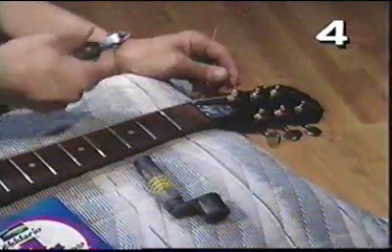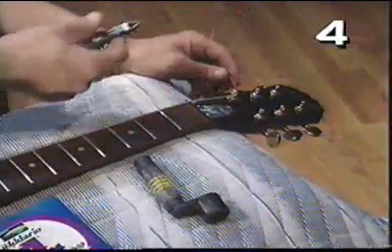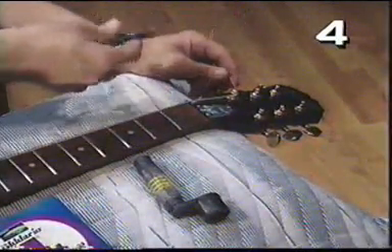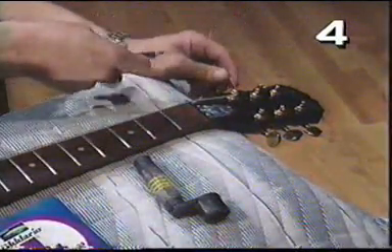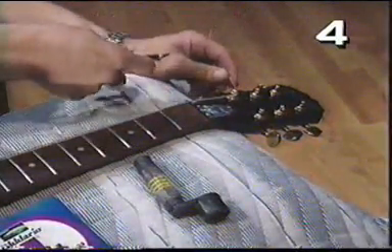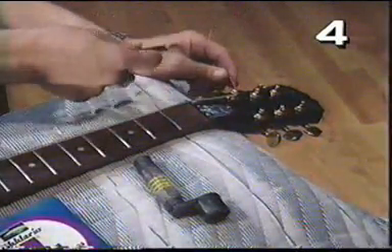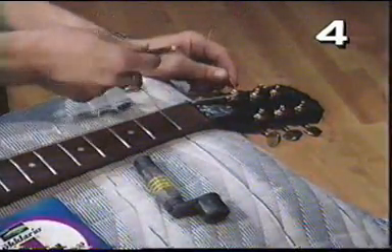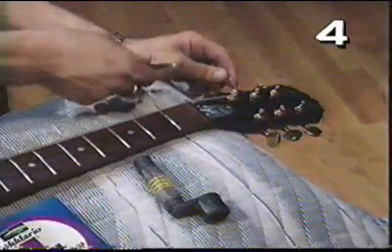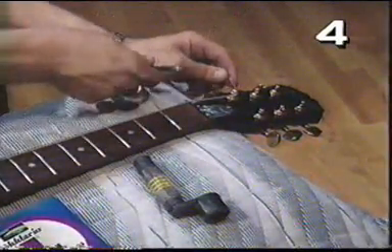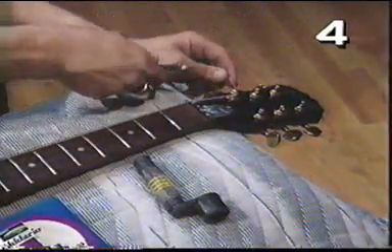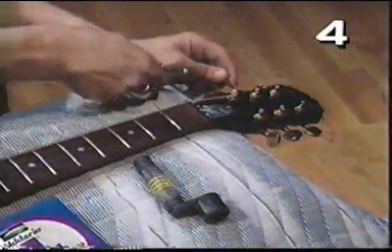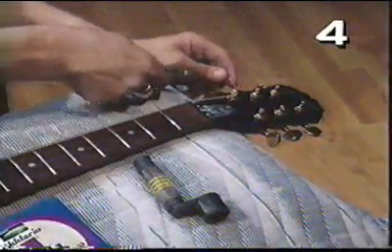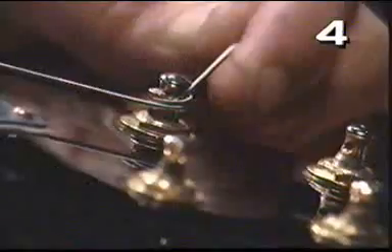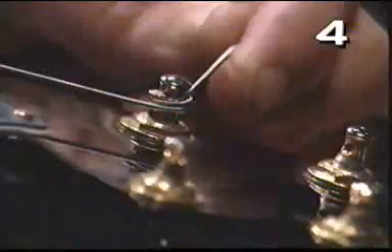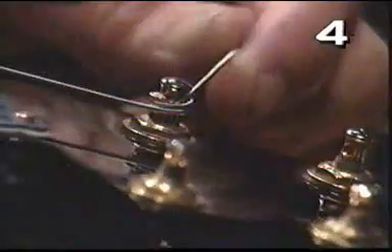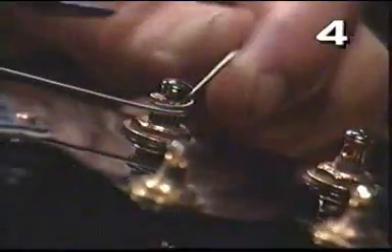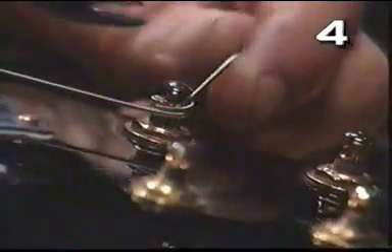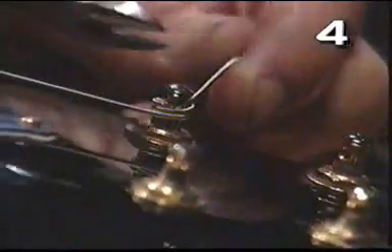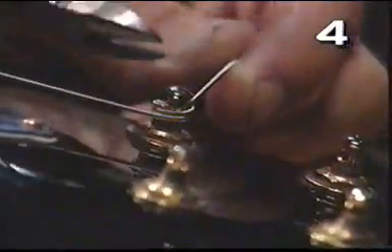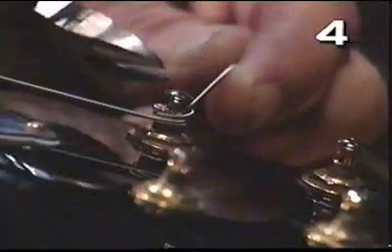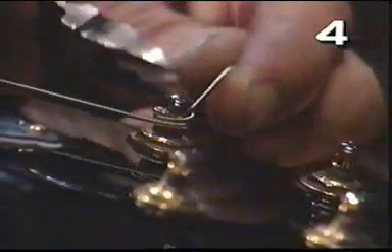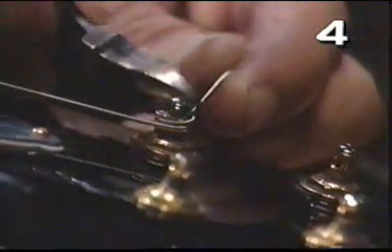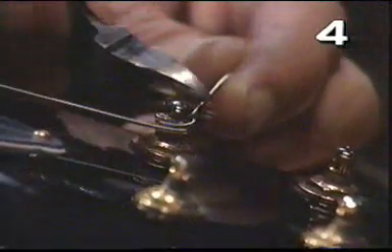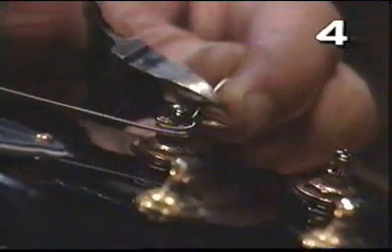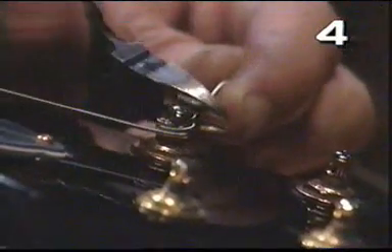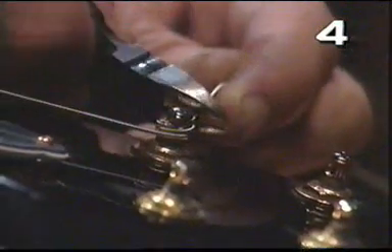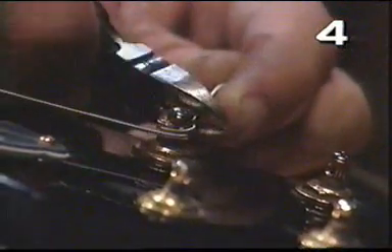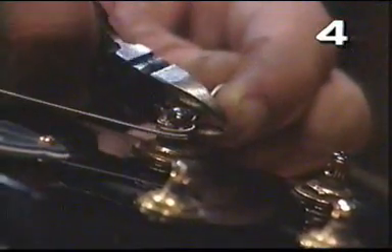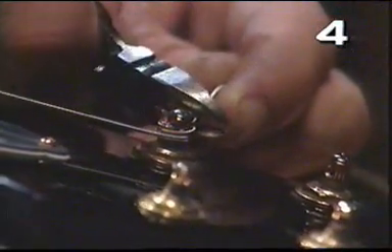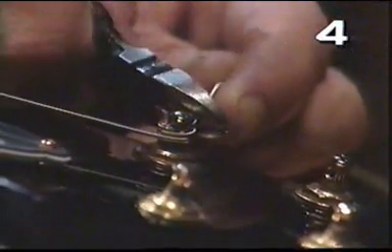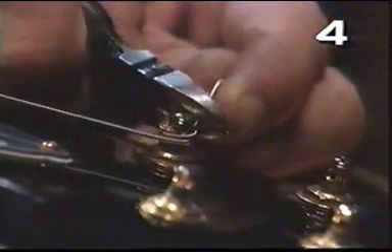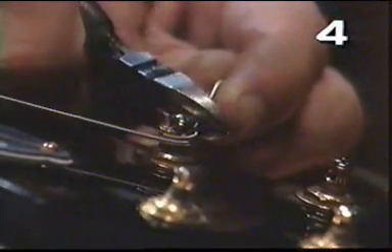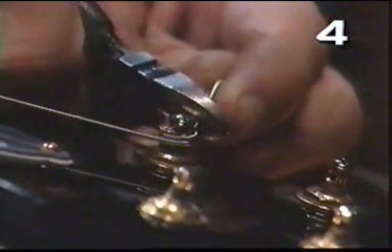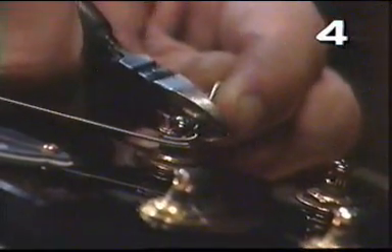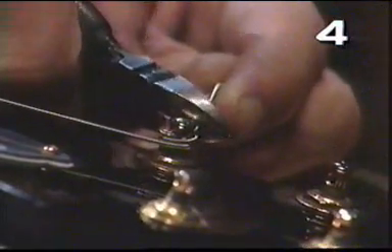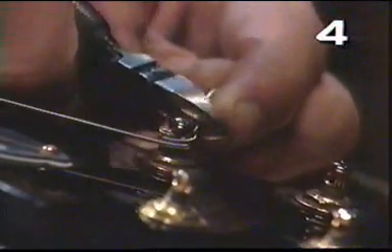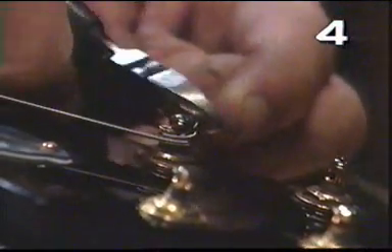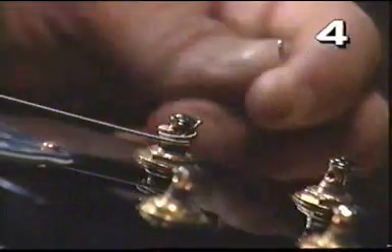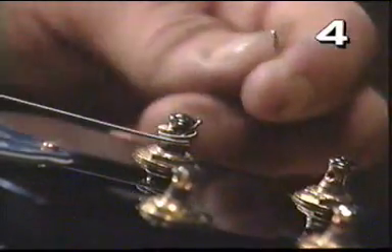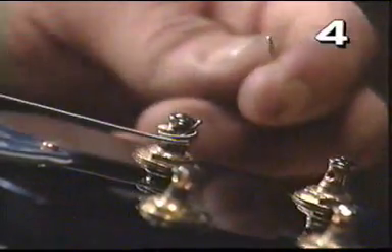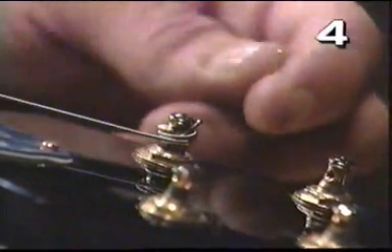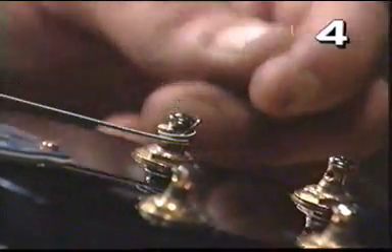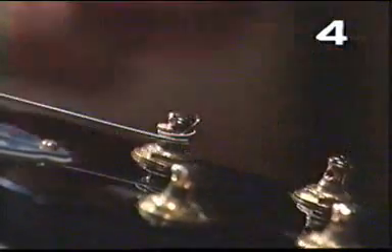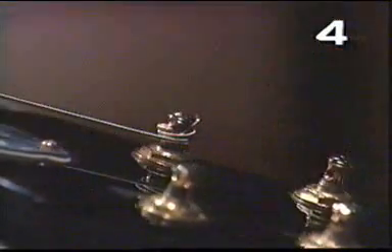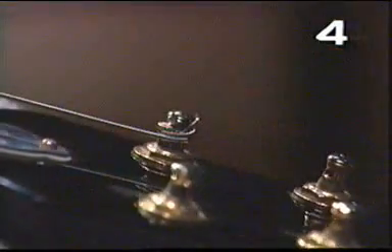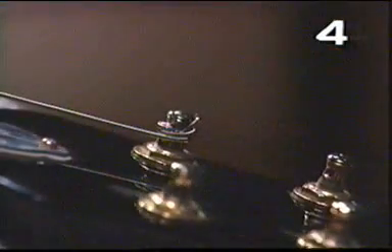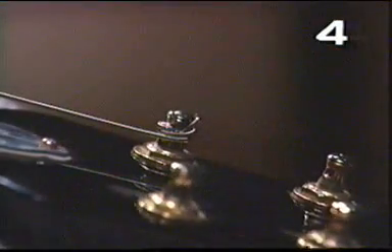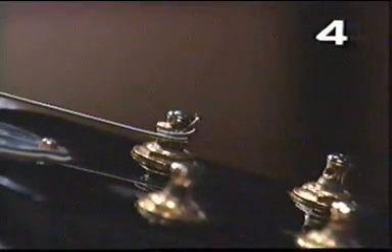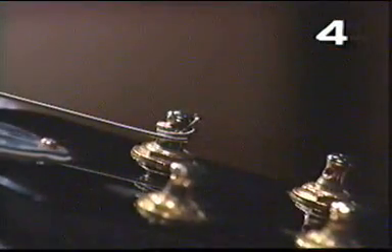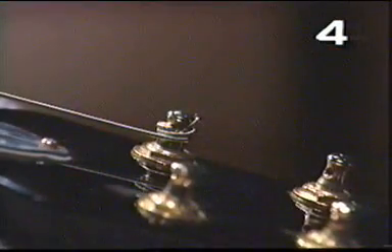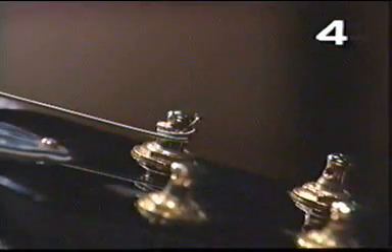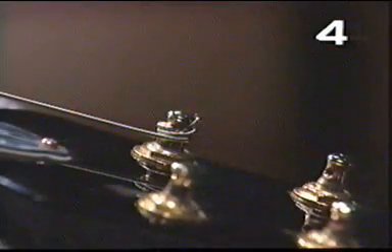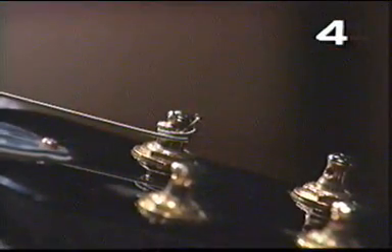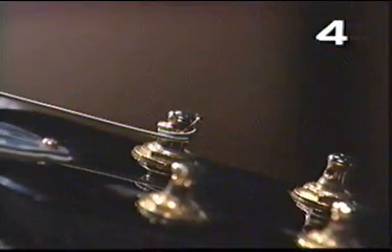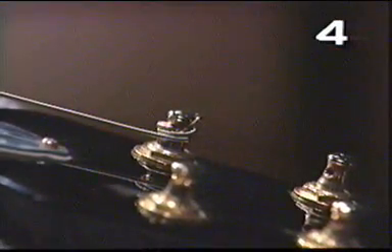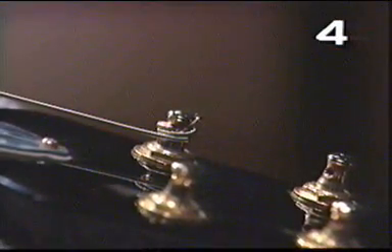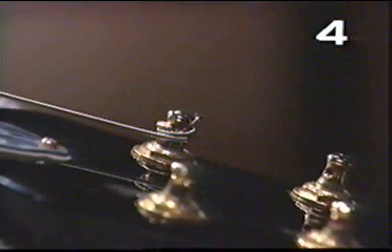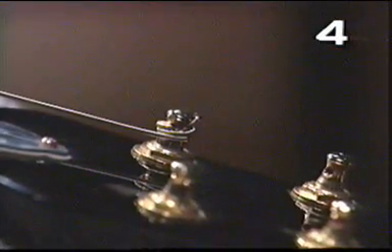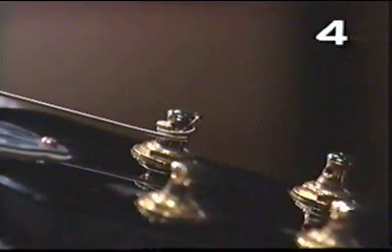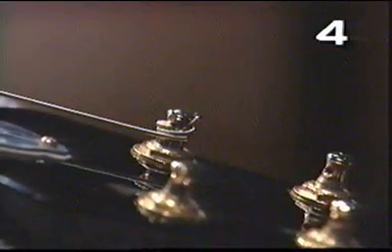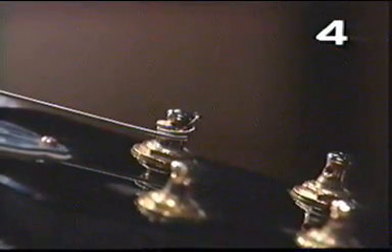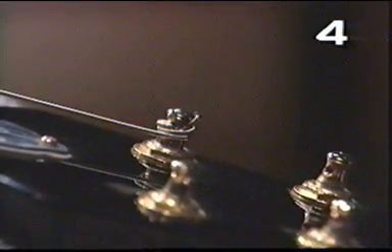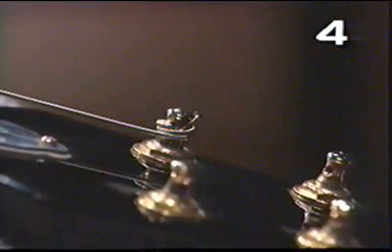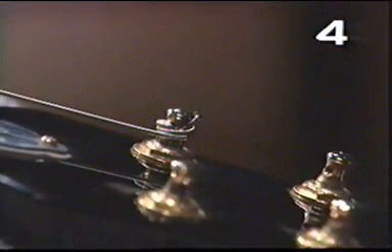And if you want to keep your guitar neat, cut them off like this — easy.